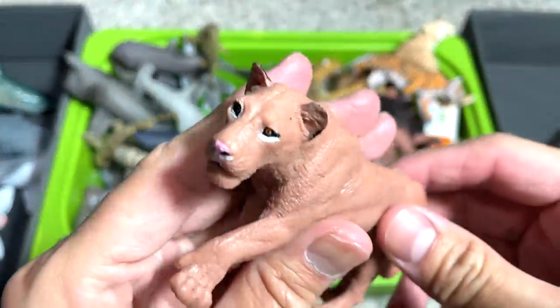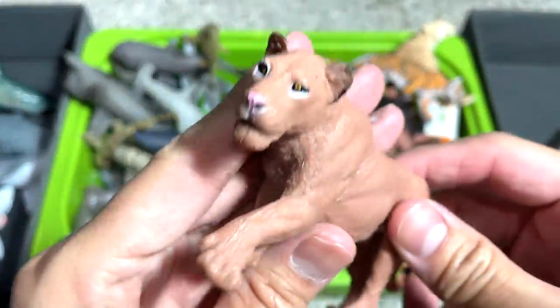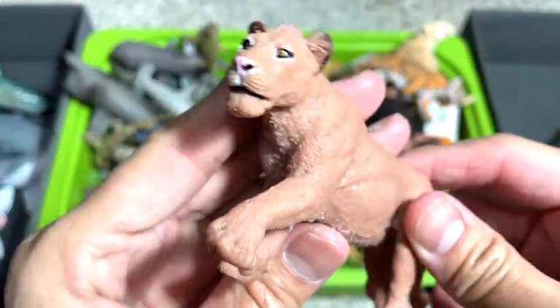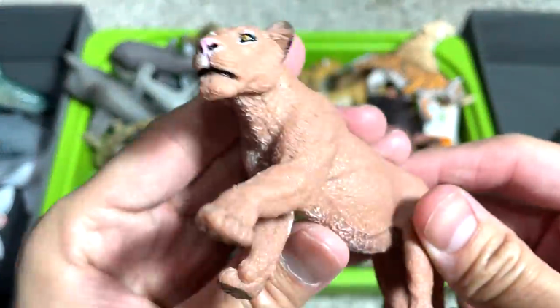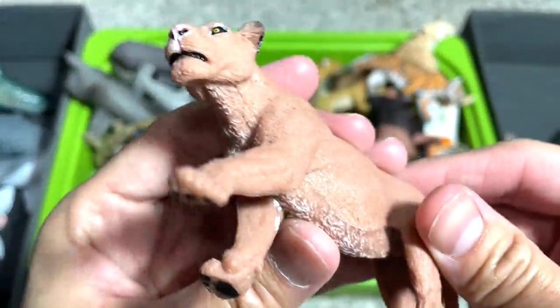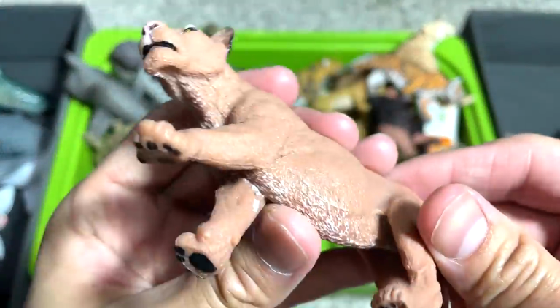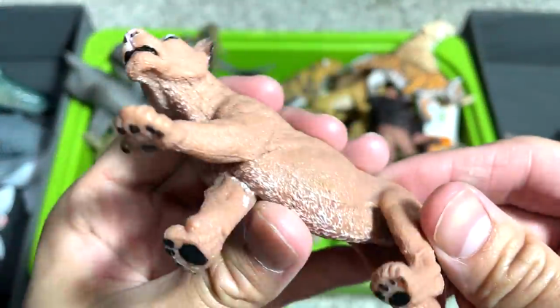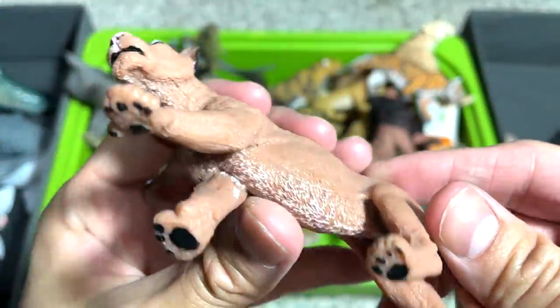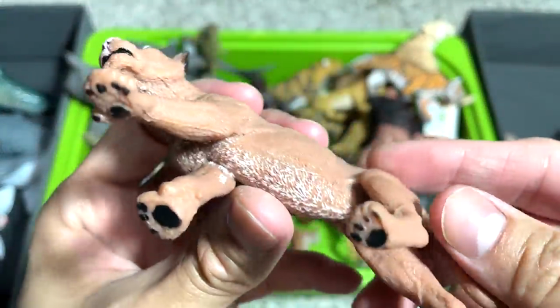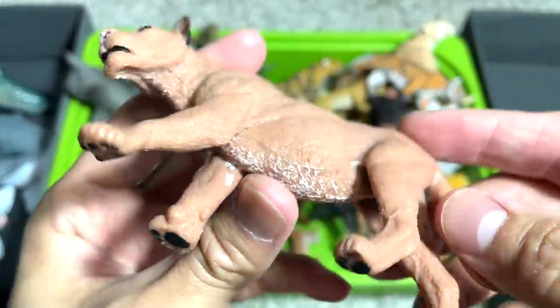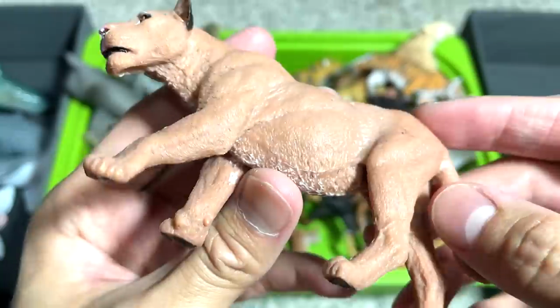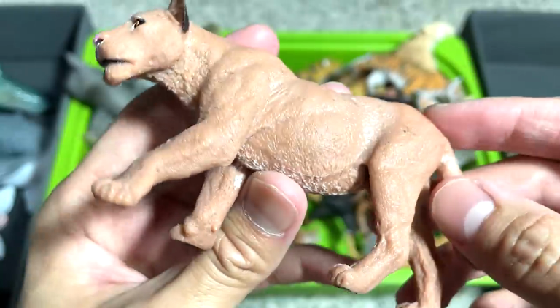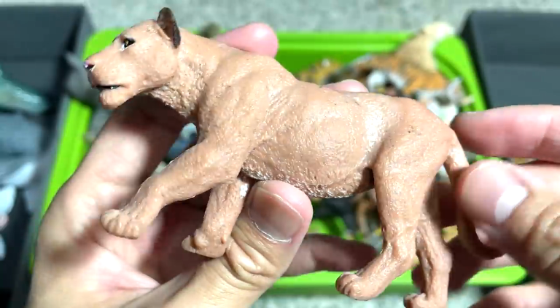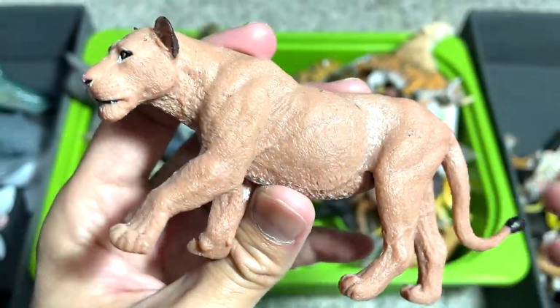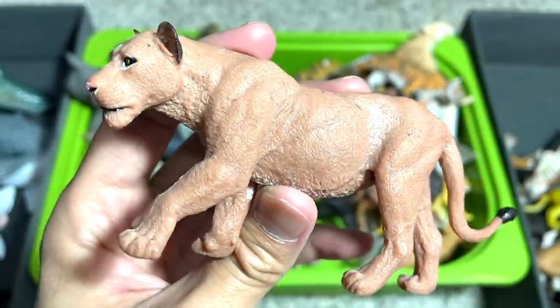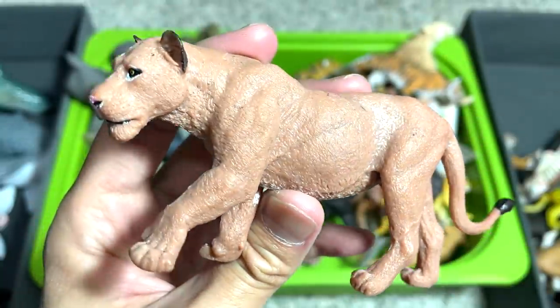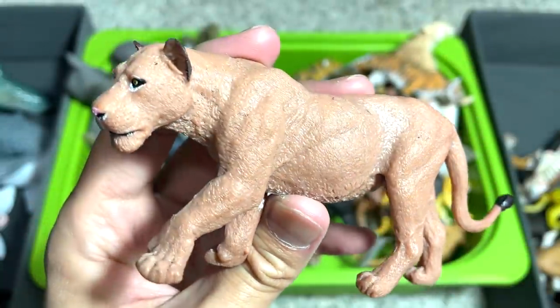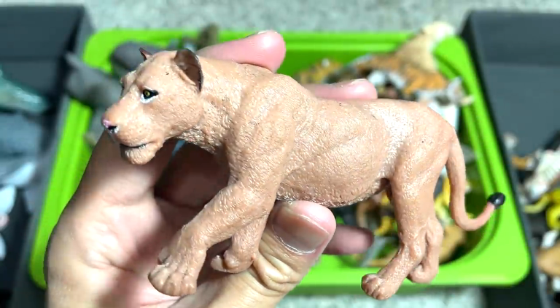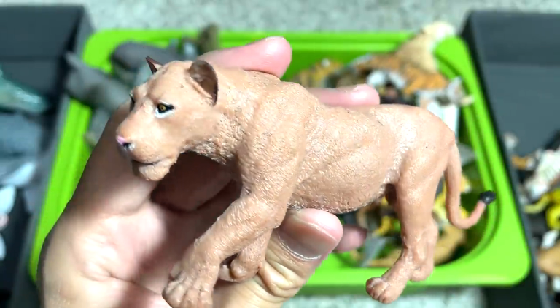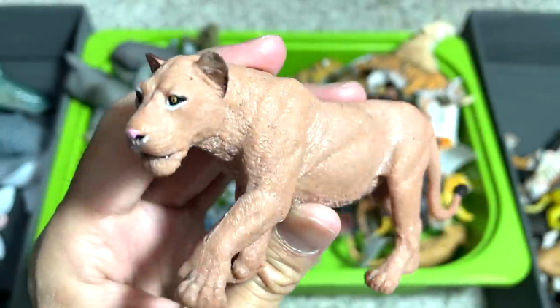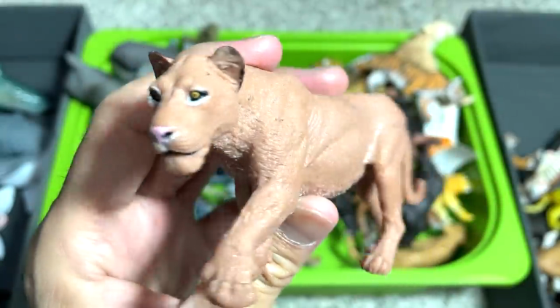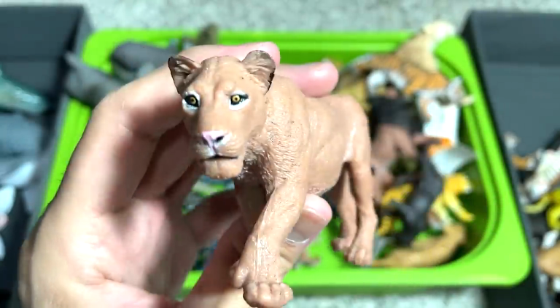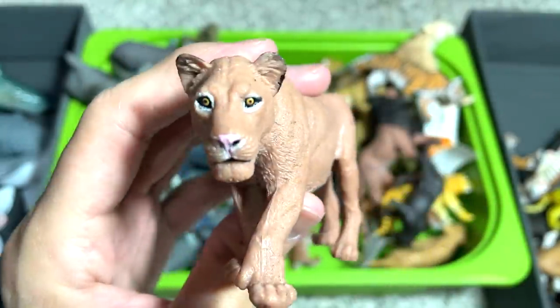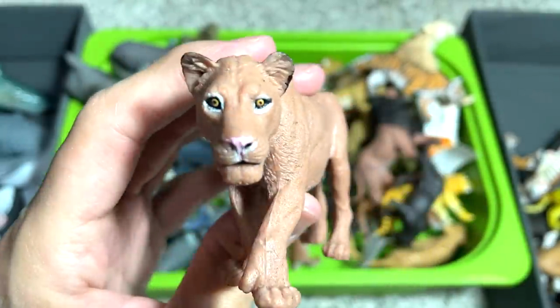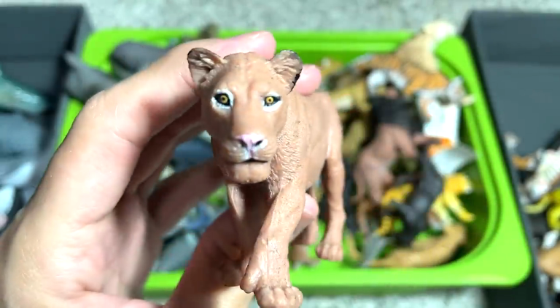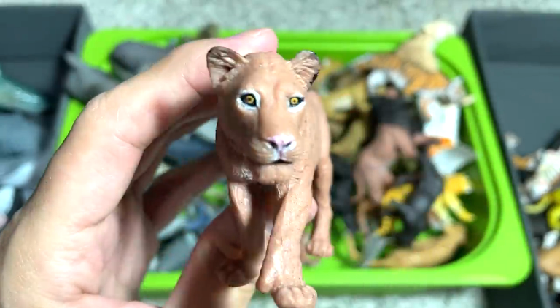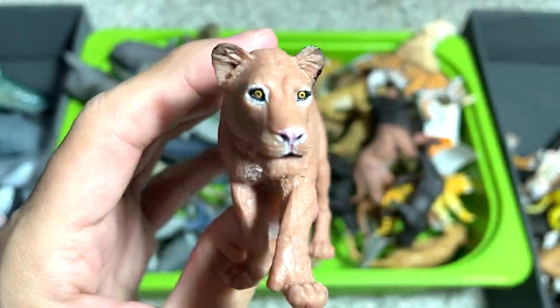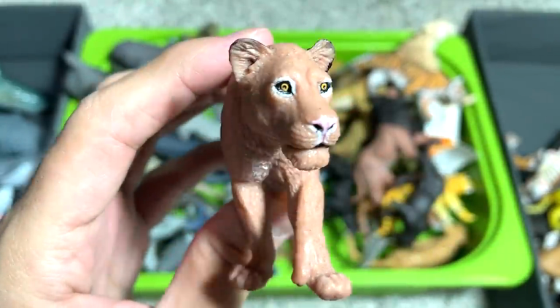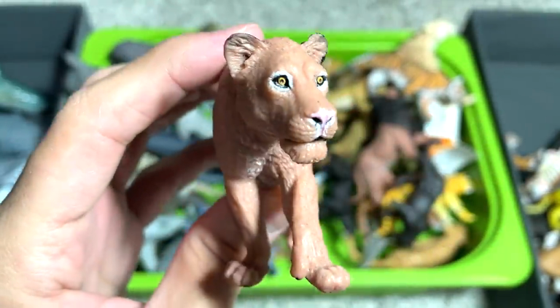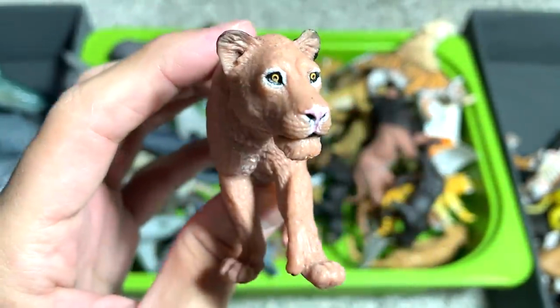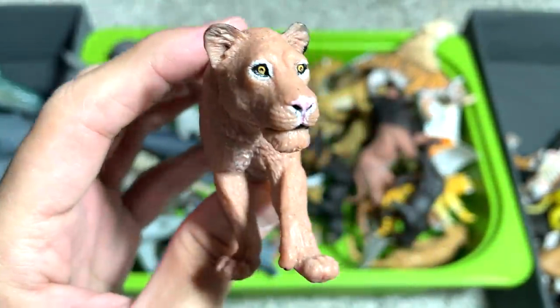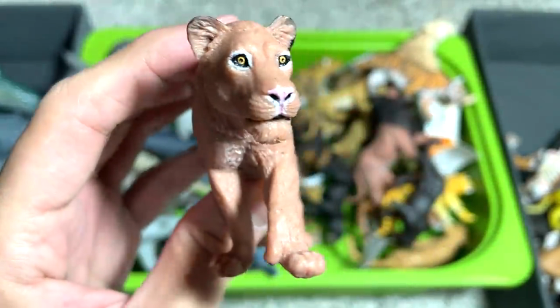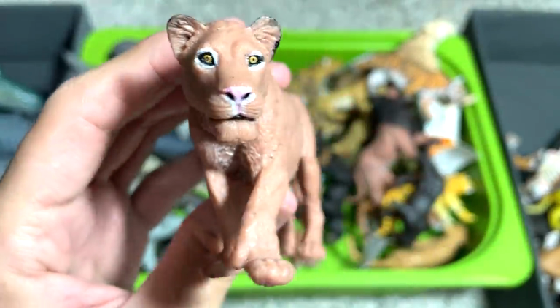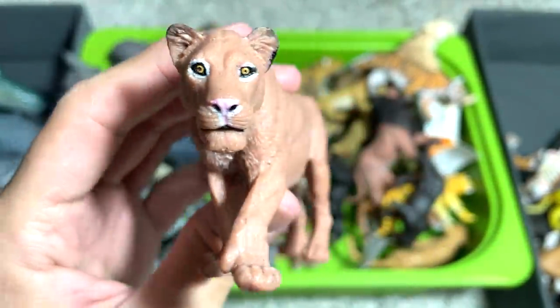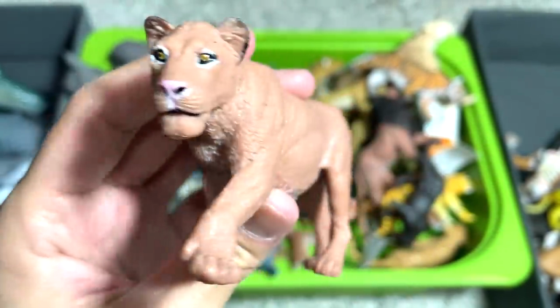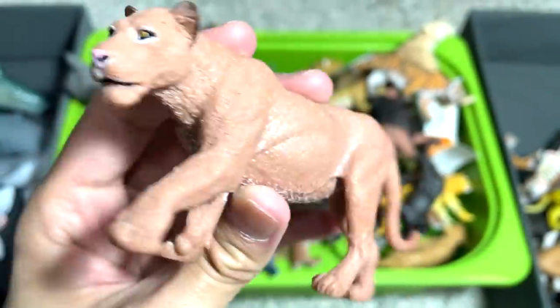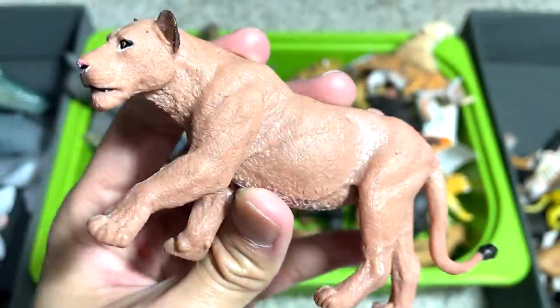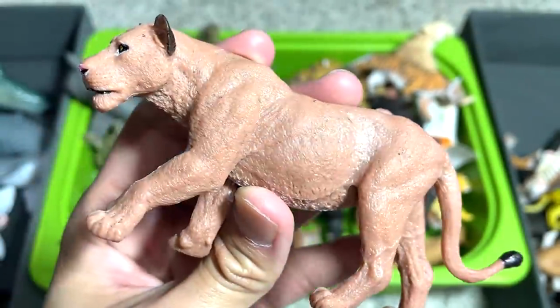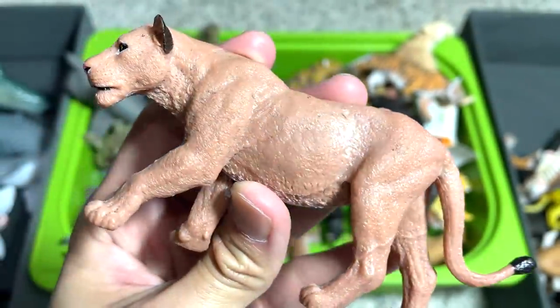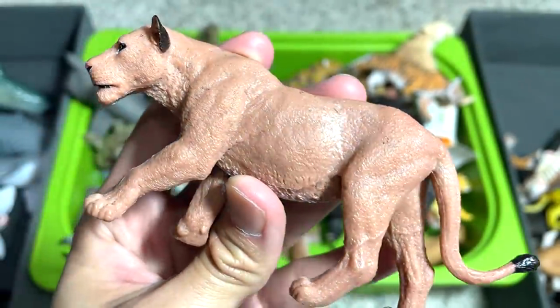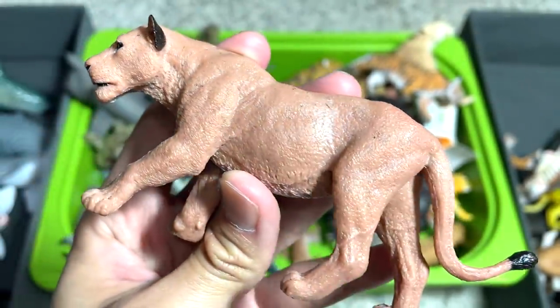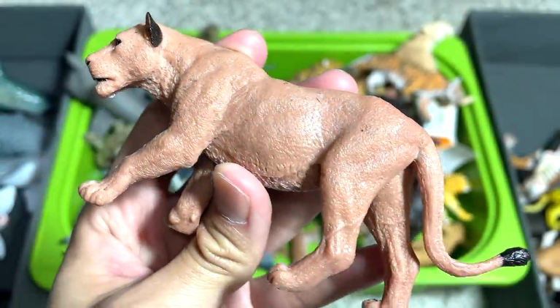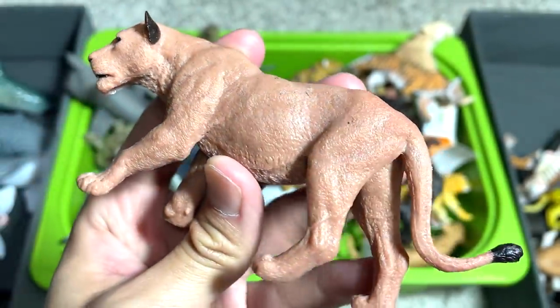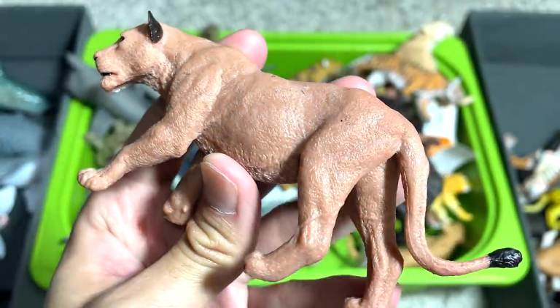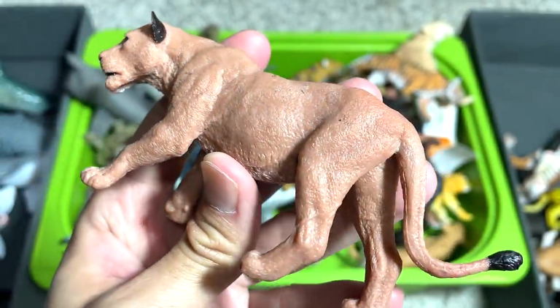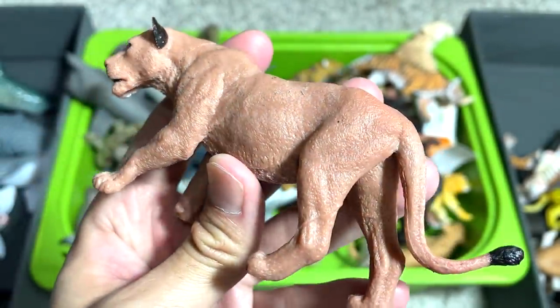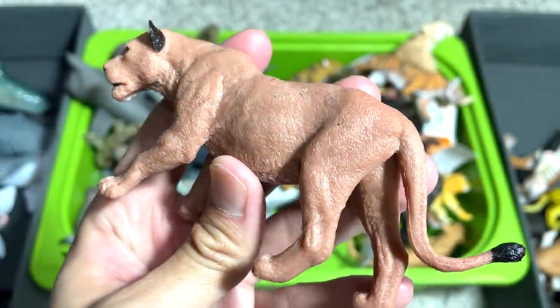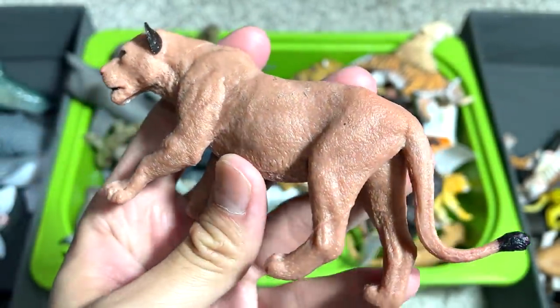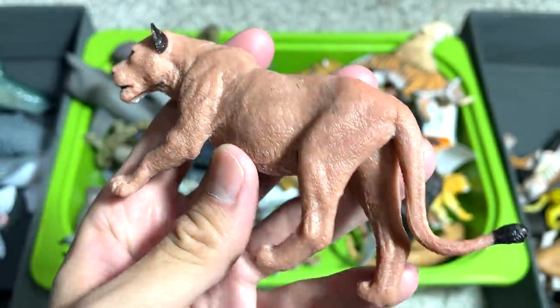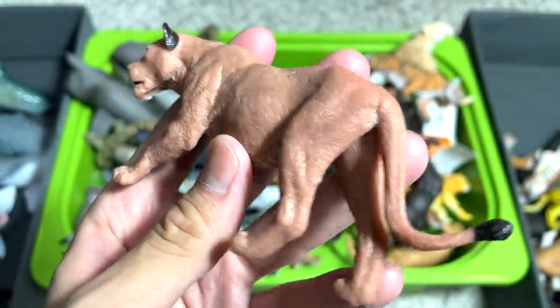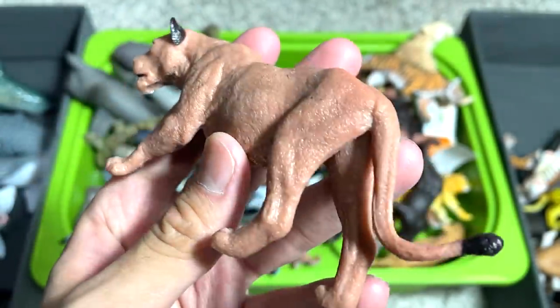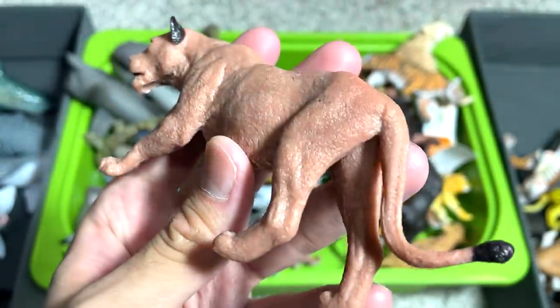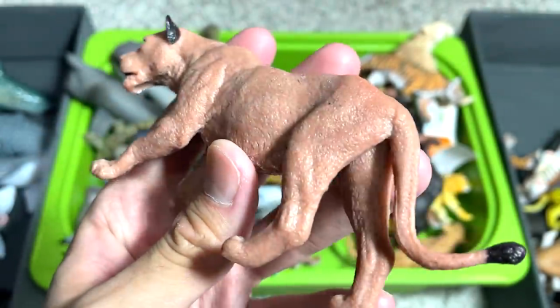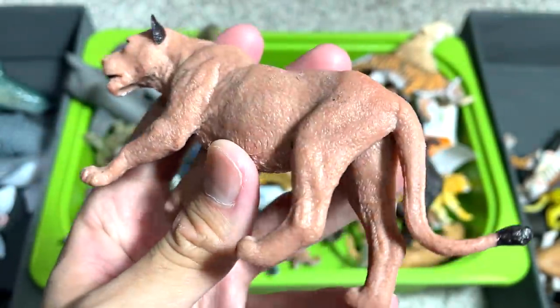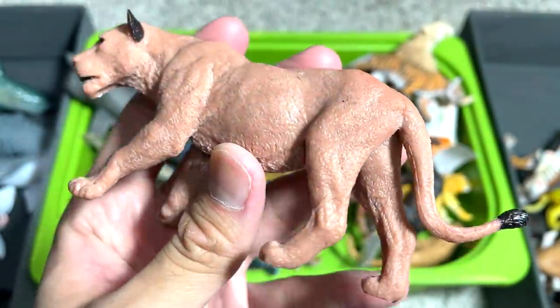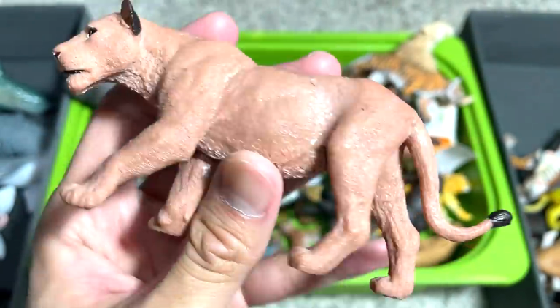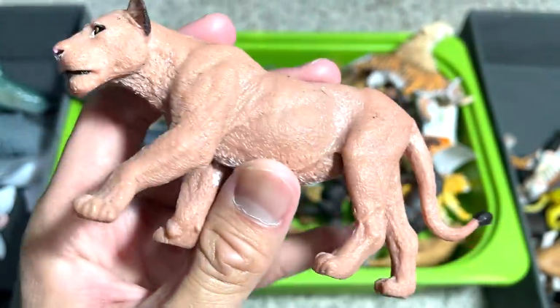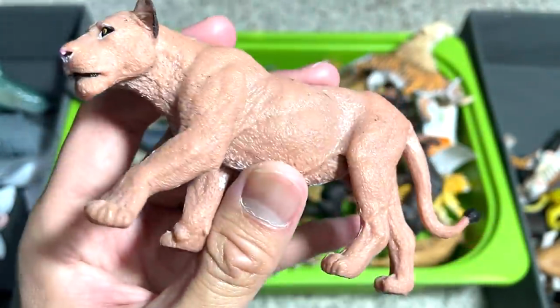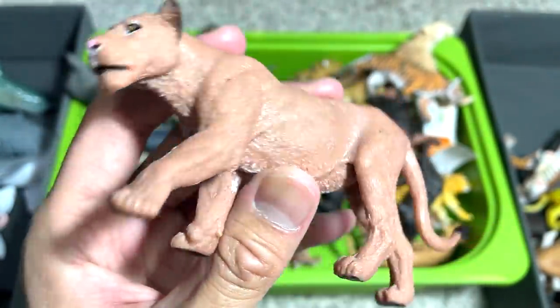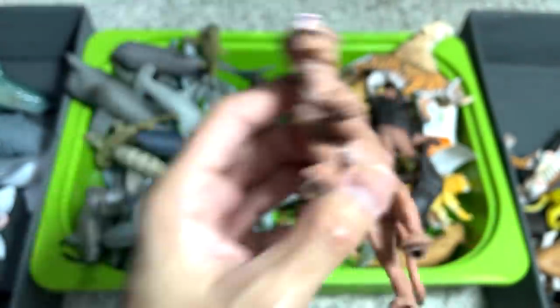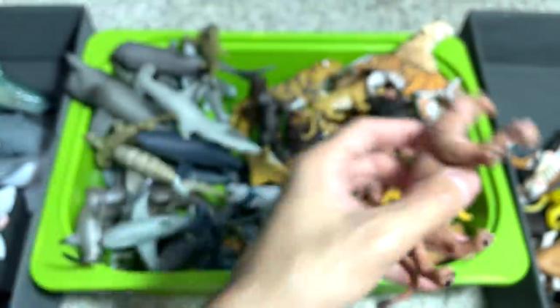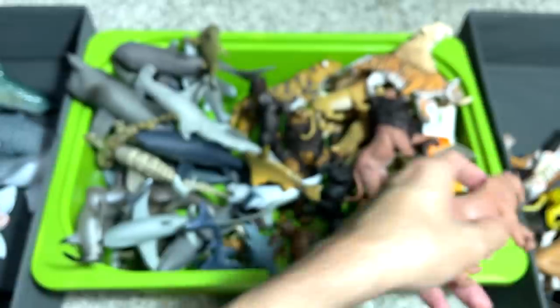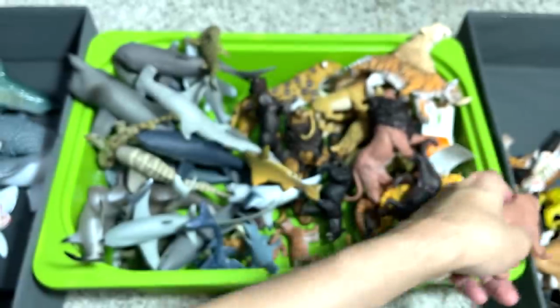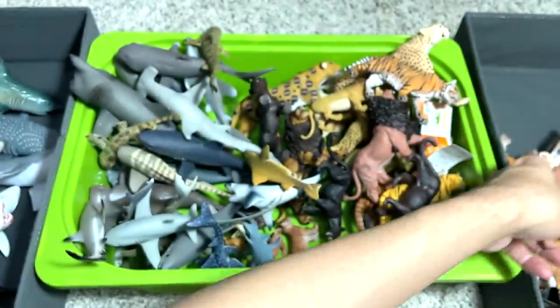Next up, this is also from the lion set that I purchased a couple of months back. One of the best-looking figures.